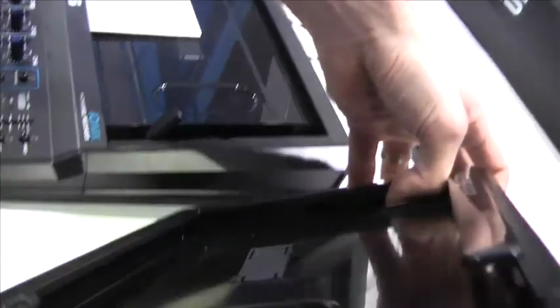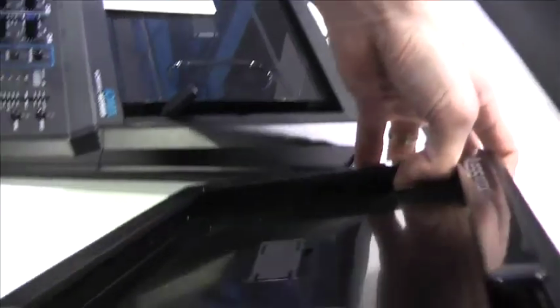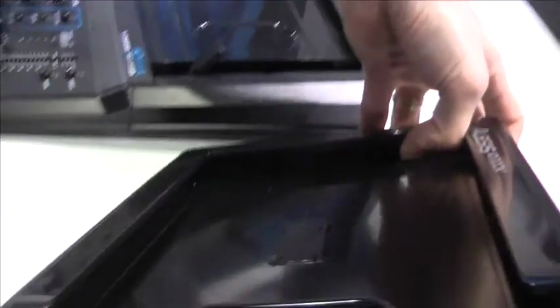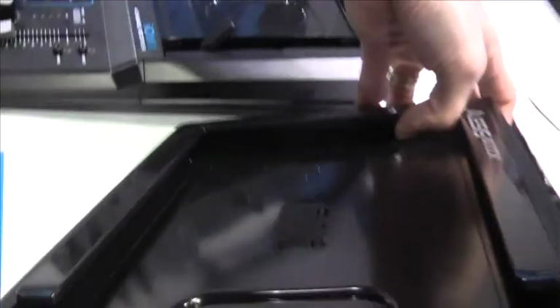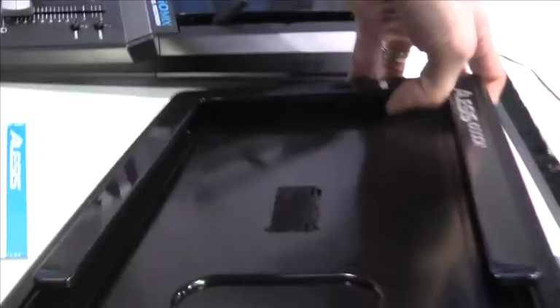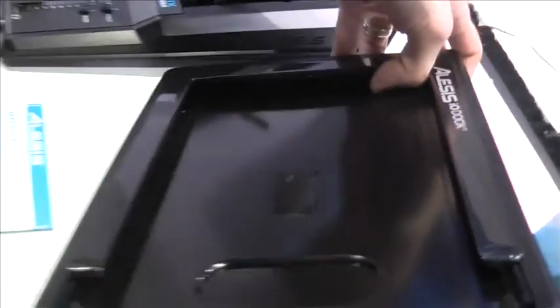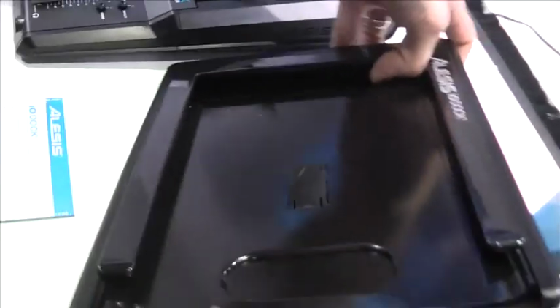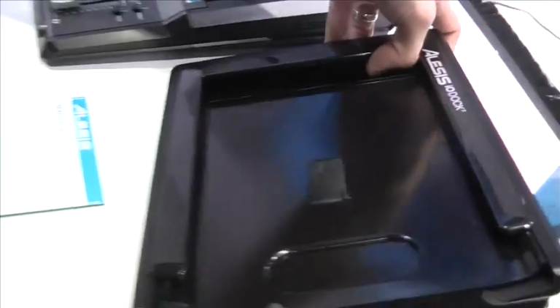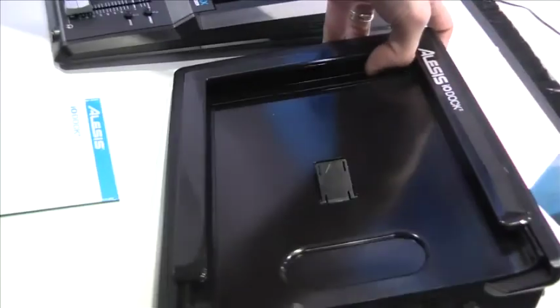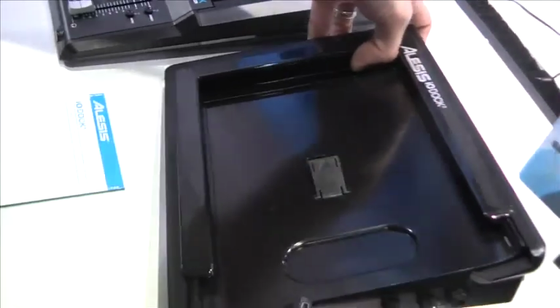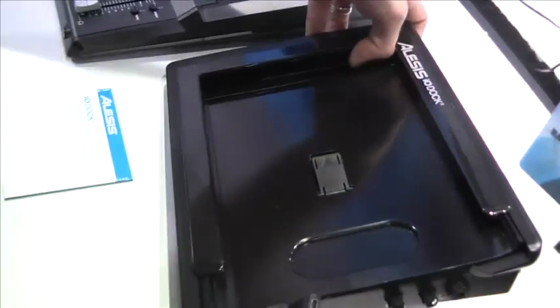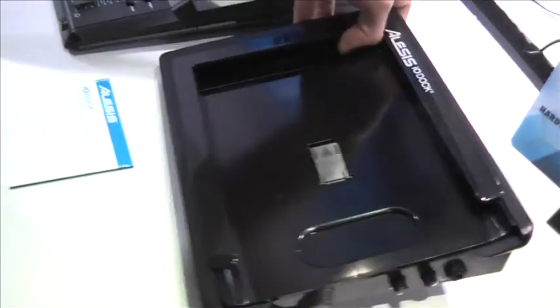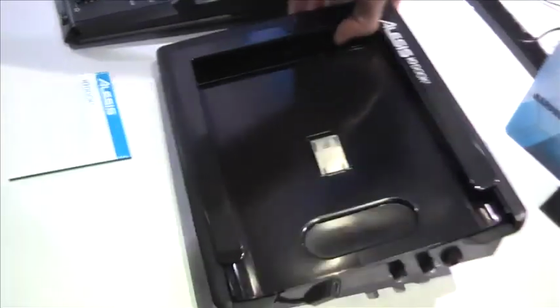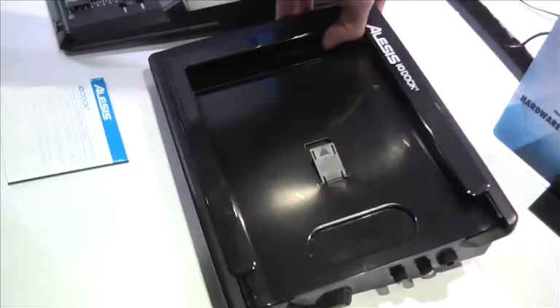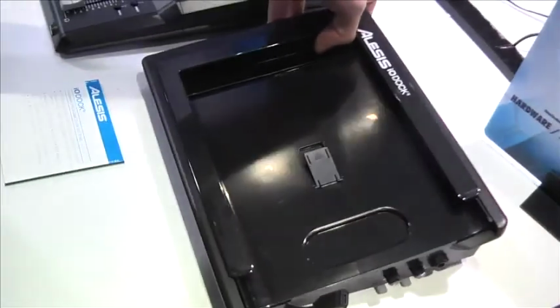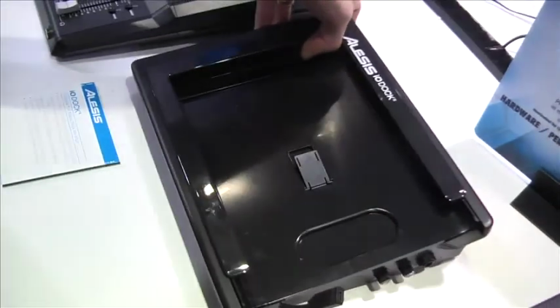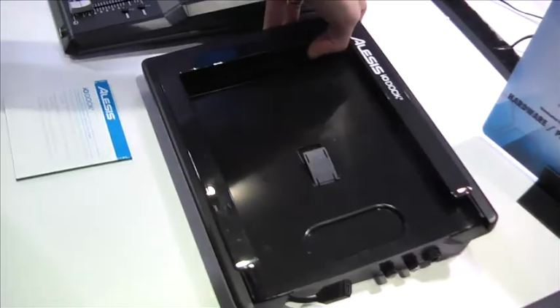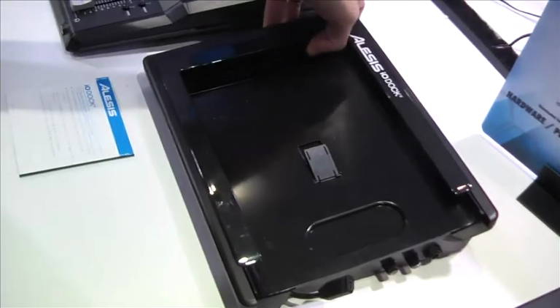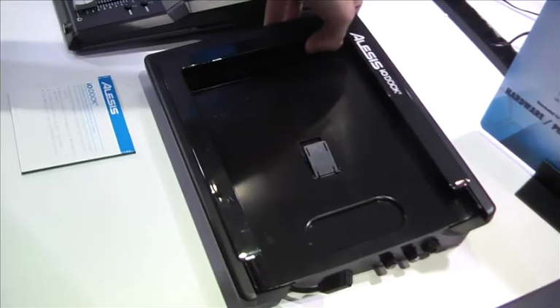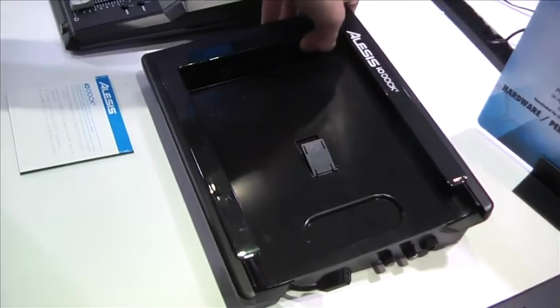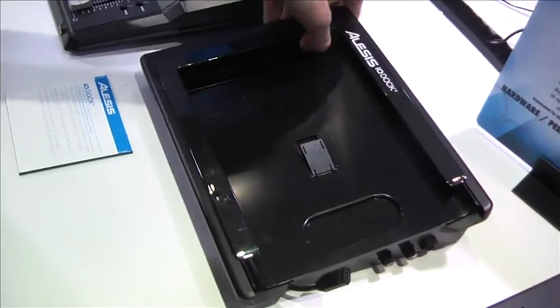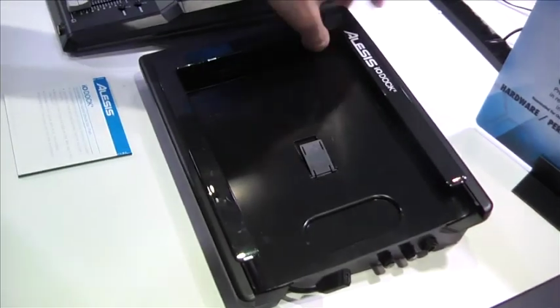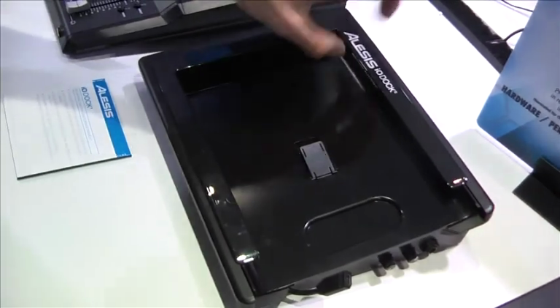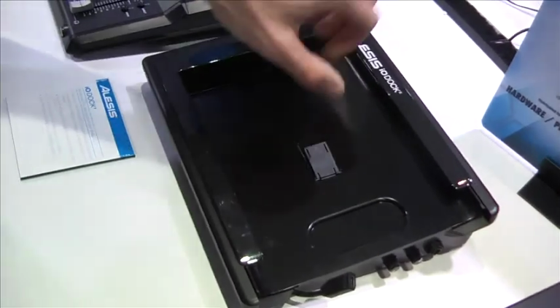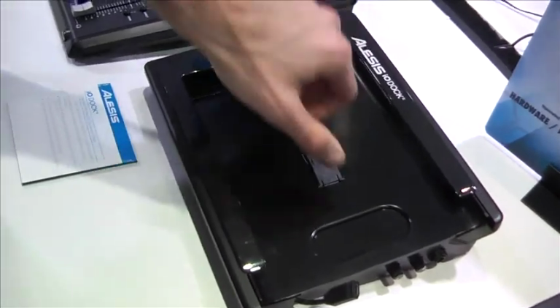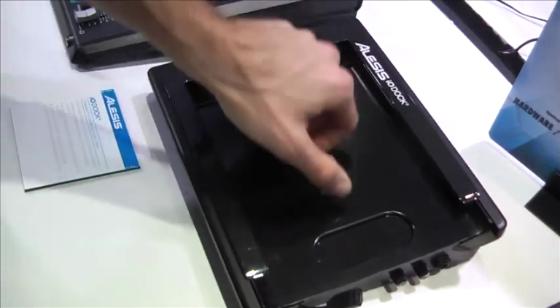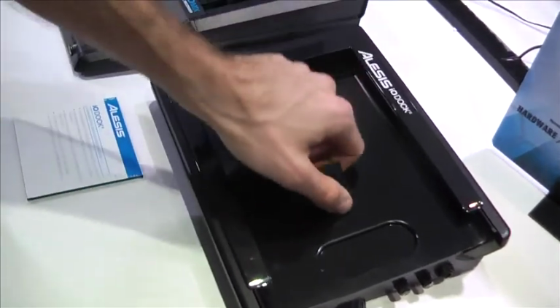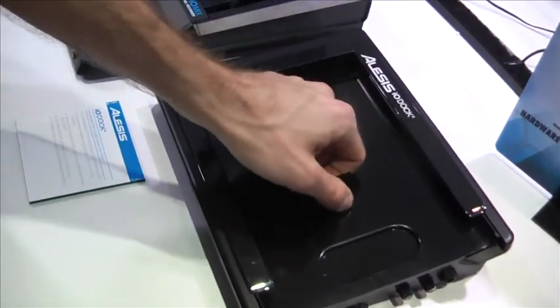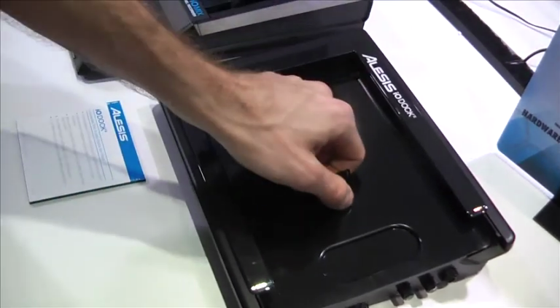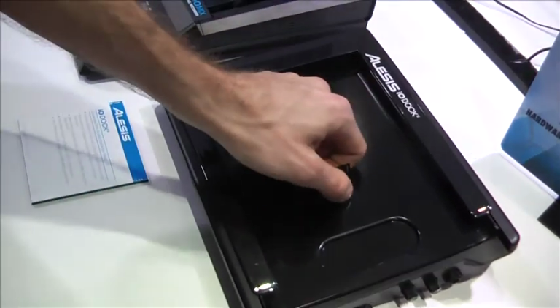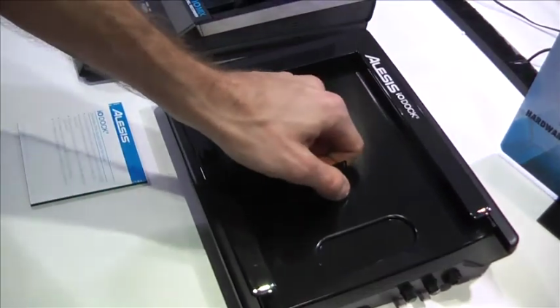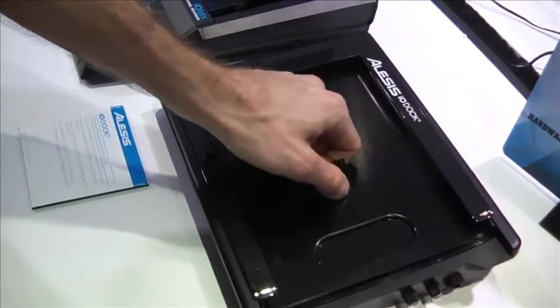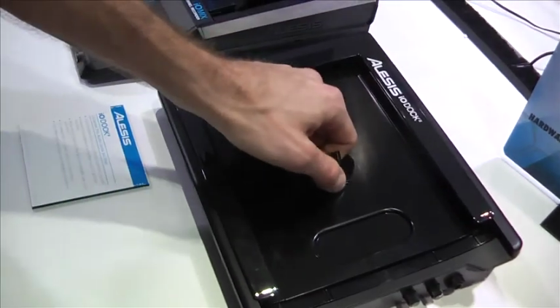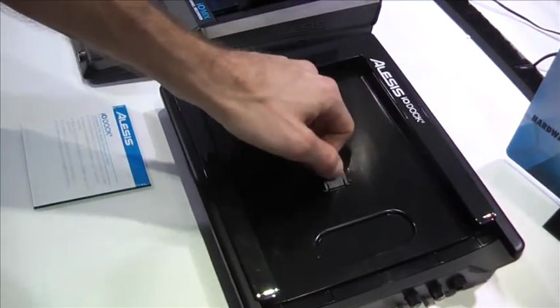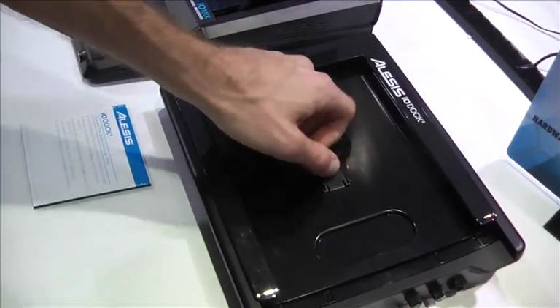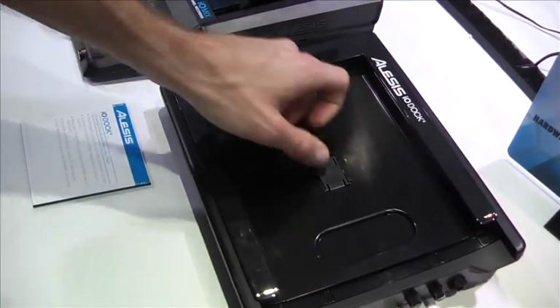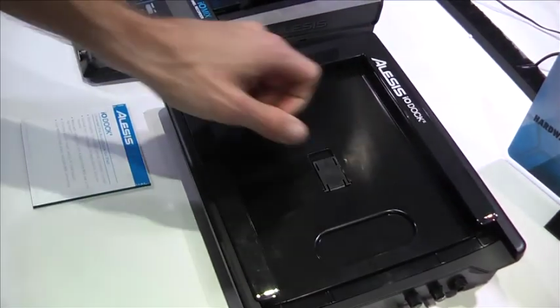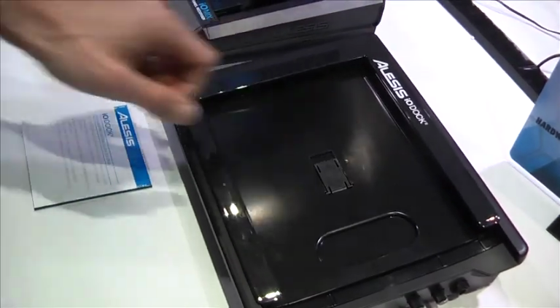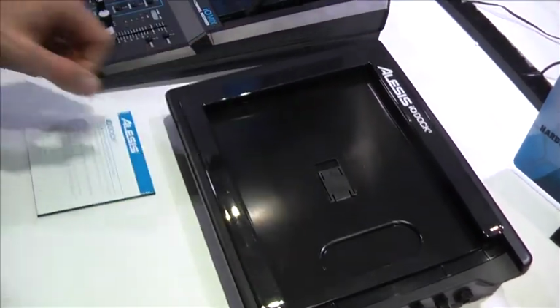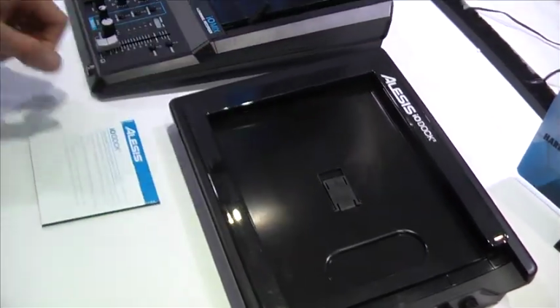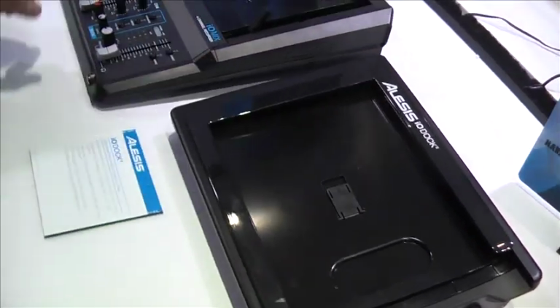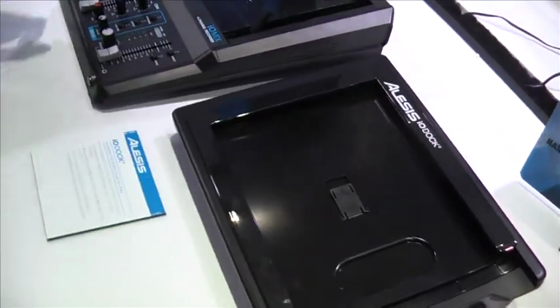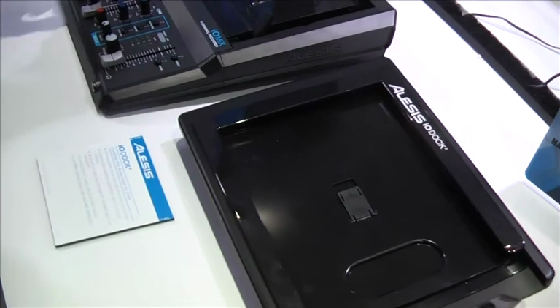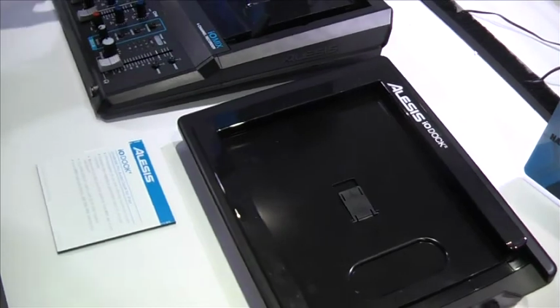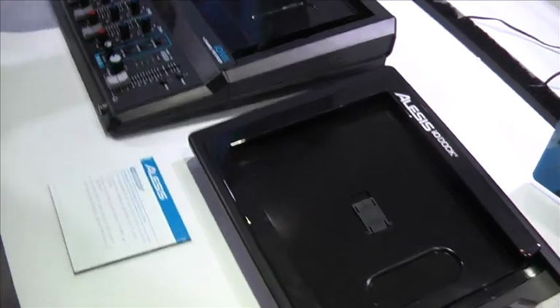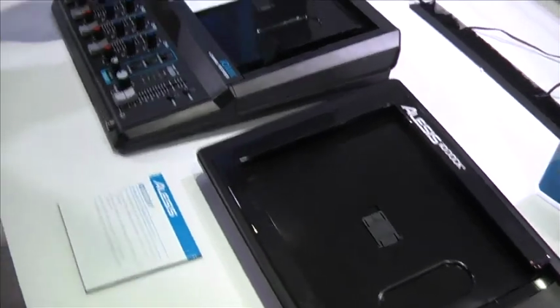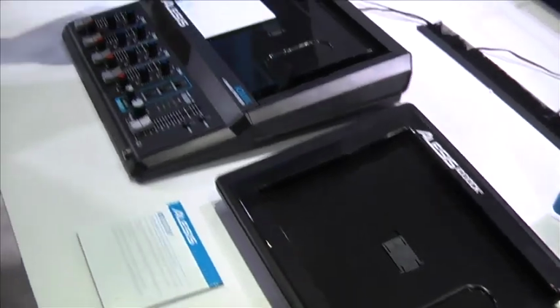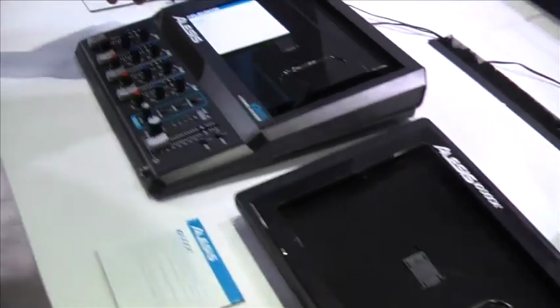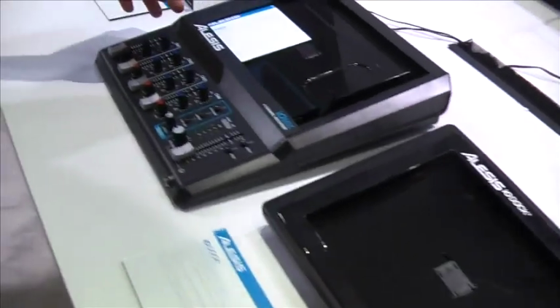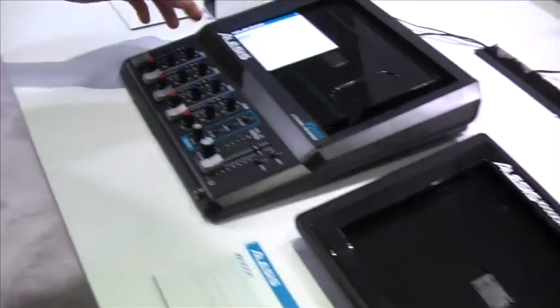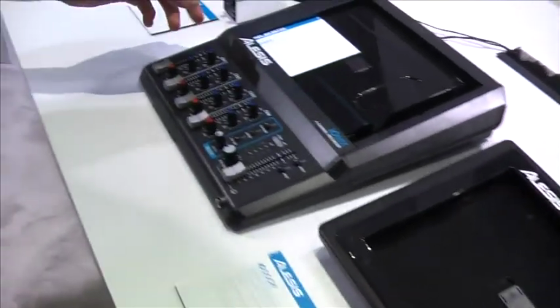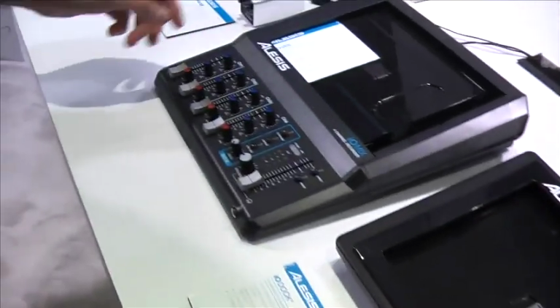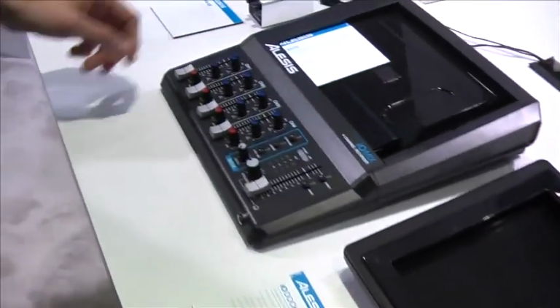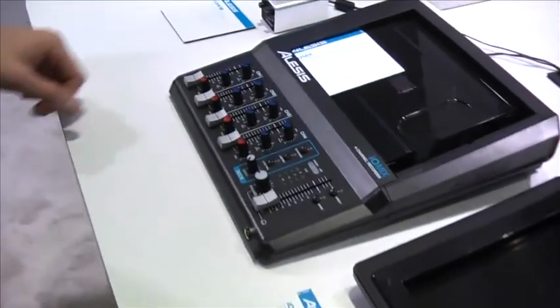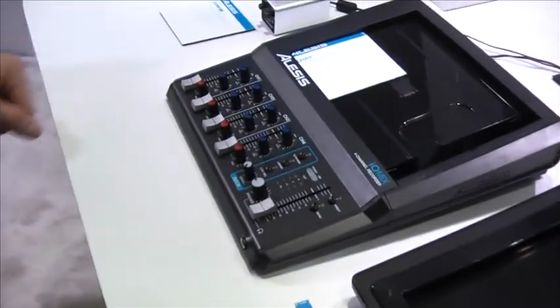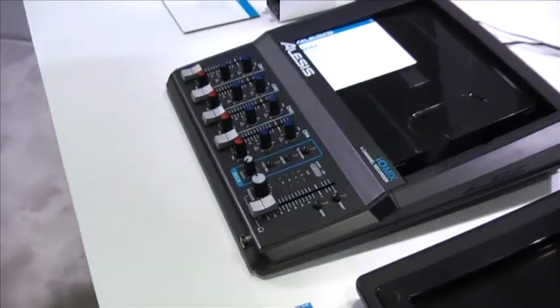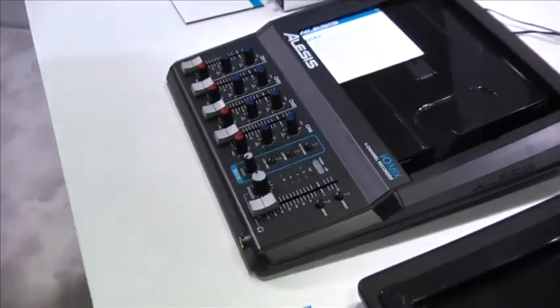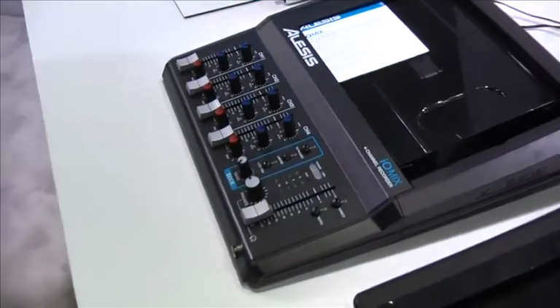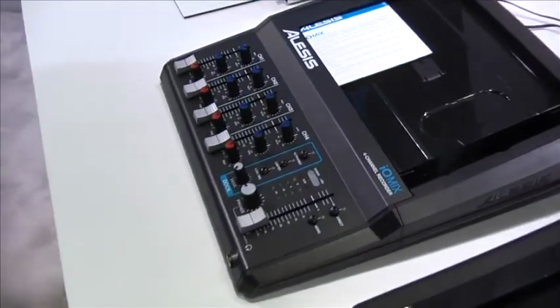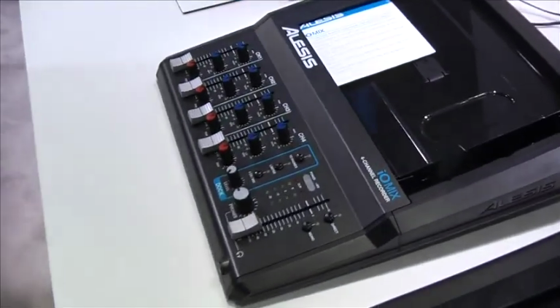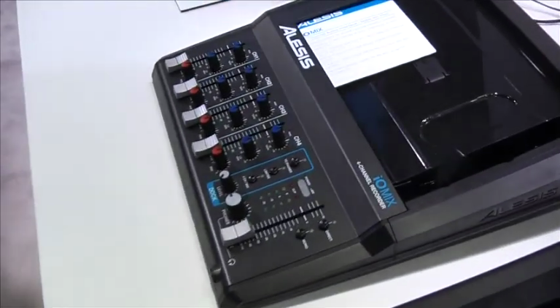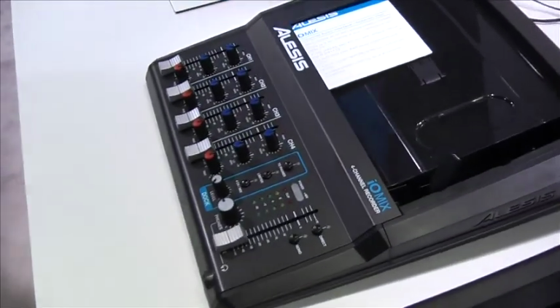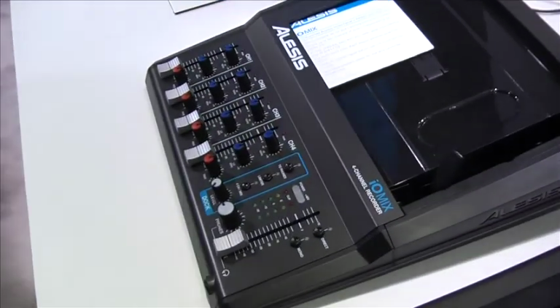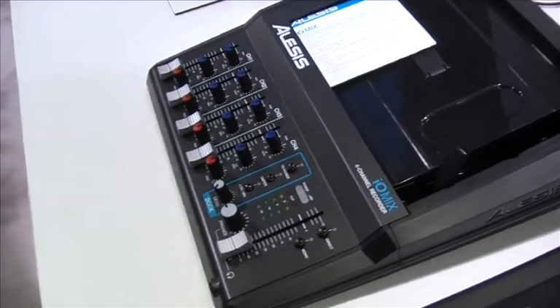This is the IO-Dock 2, only from Alesis. Sitting next to it, we have the IO-Mix.